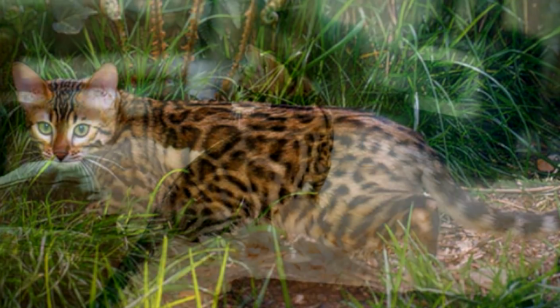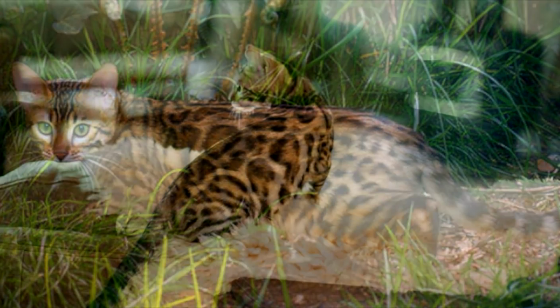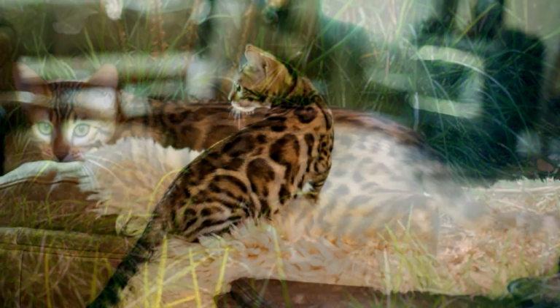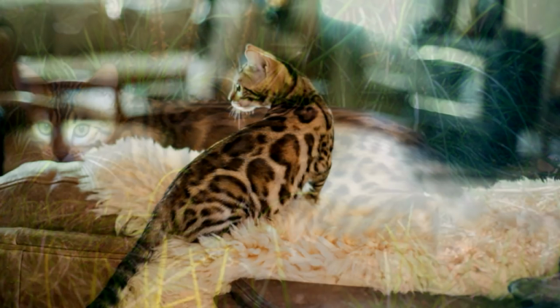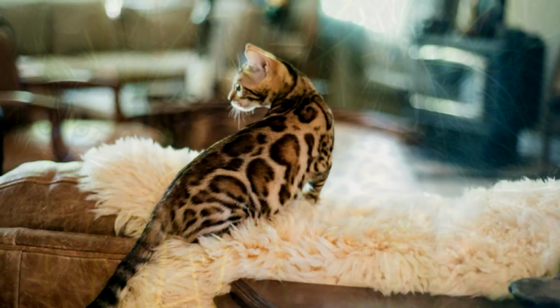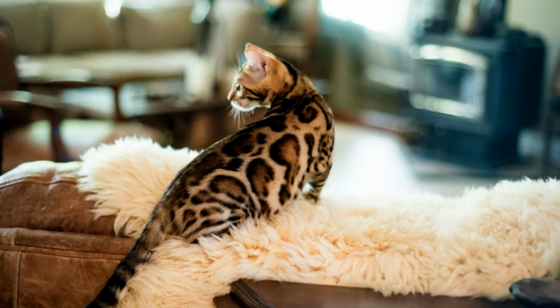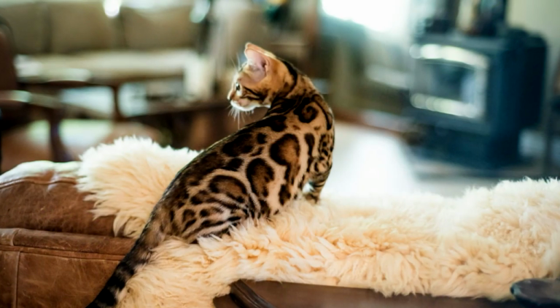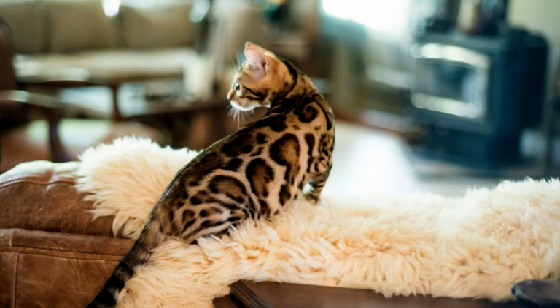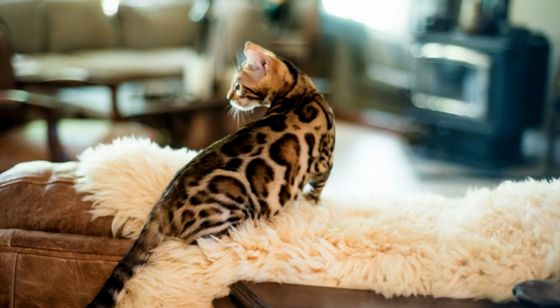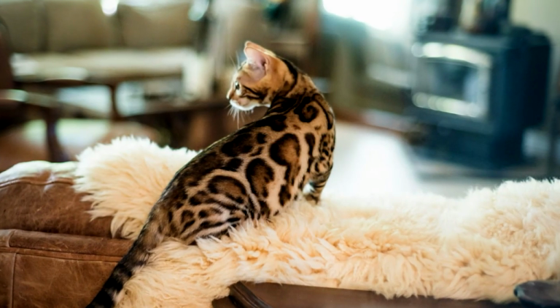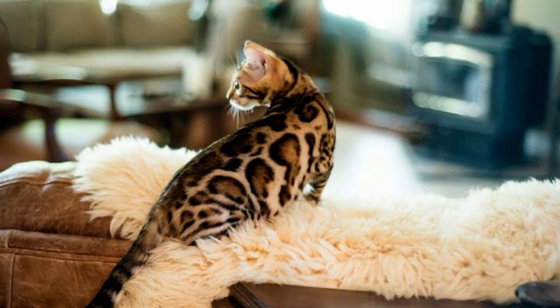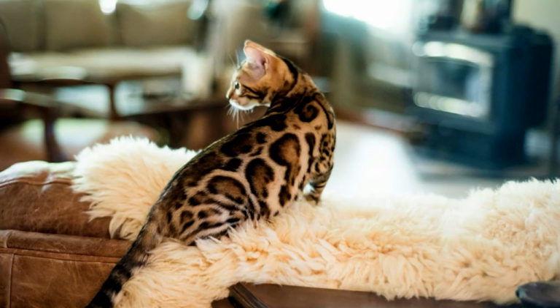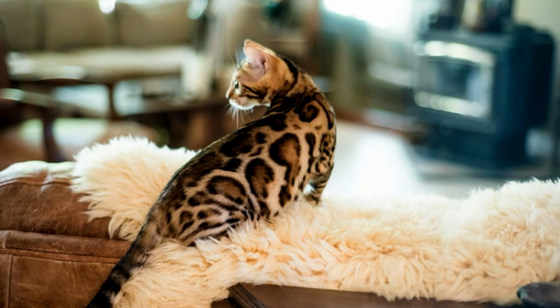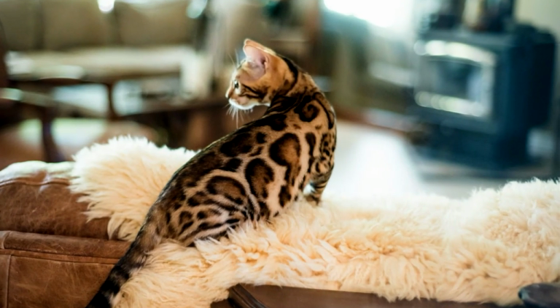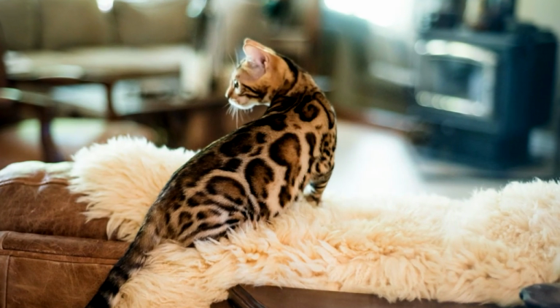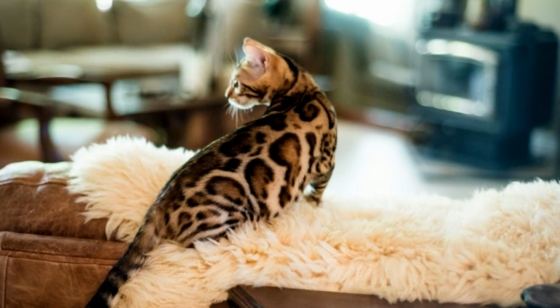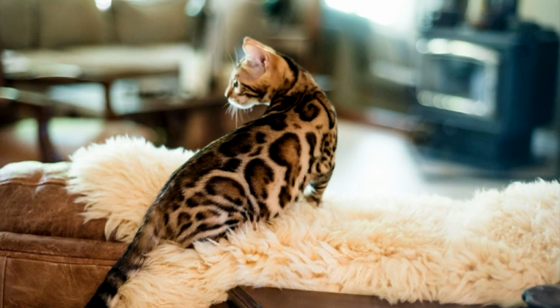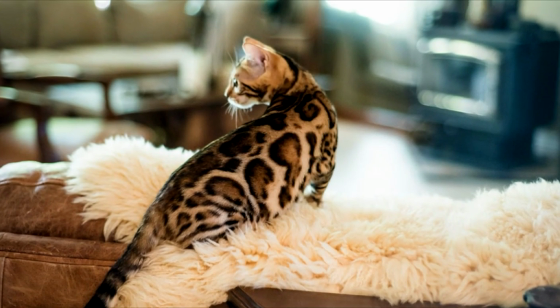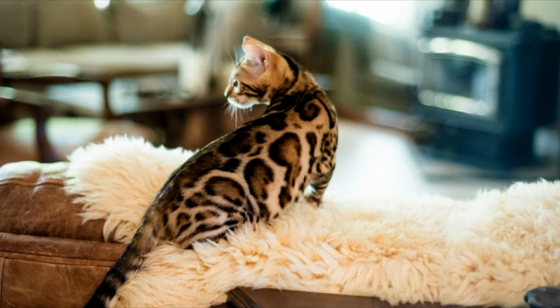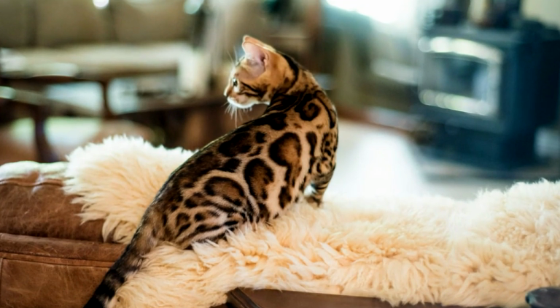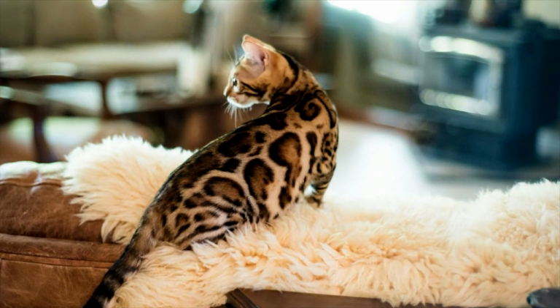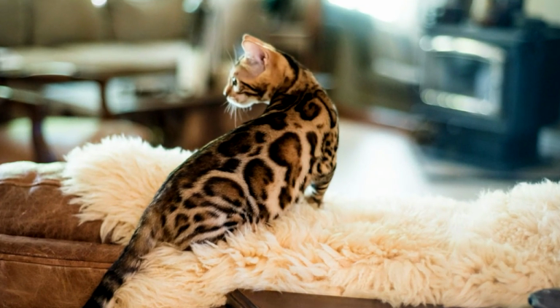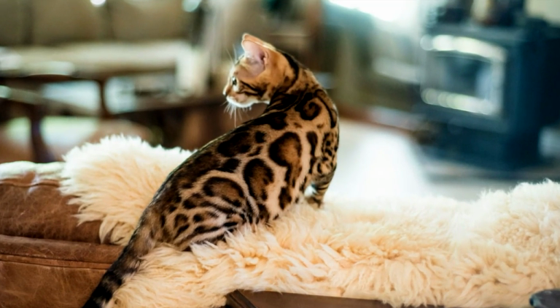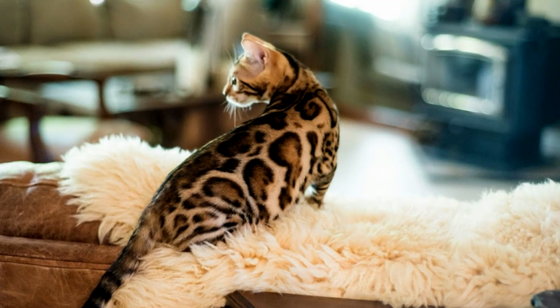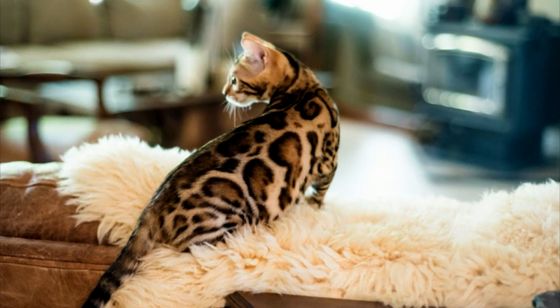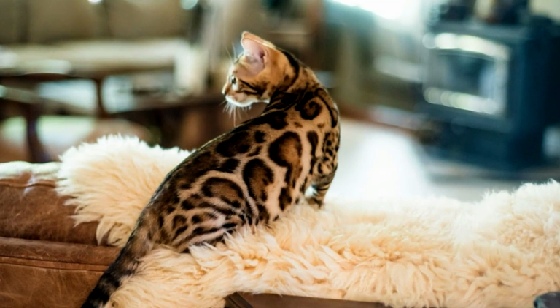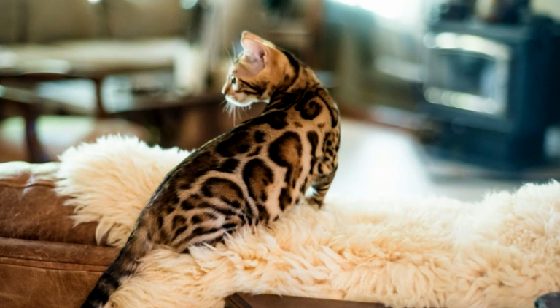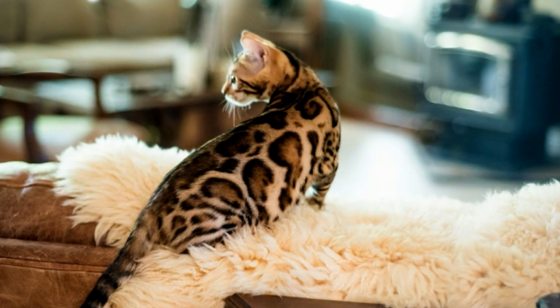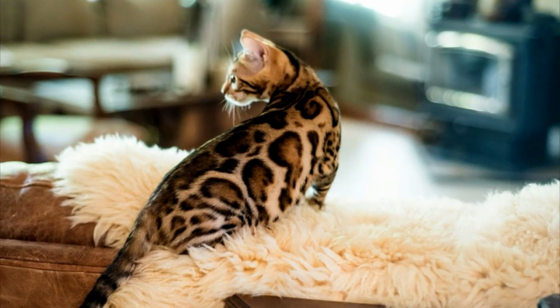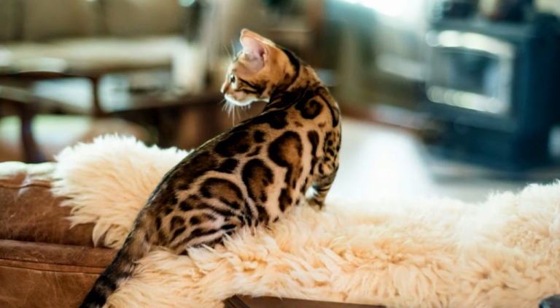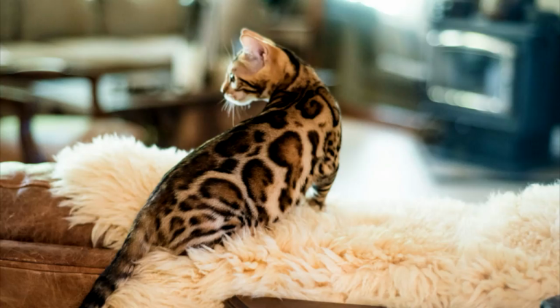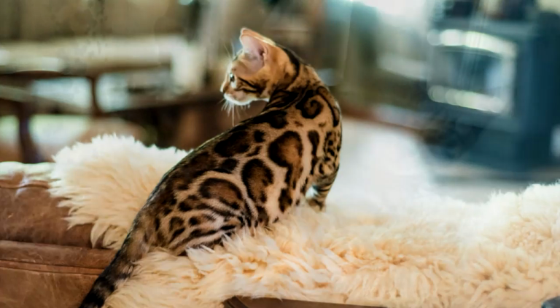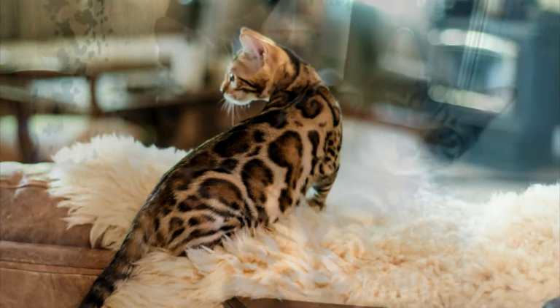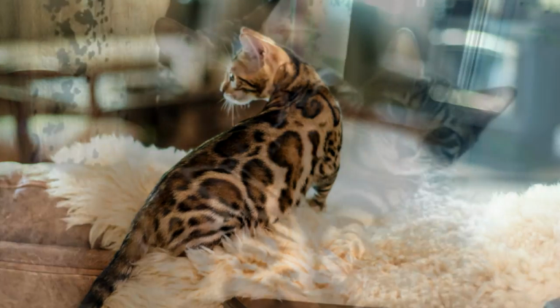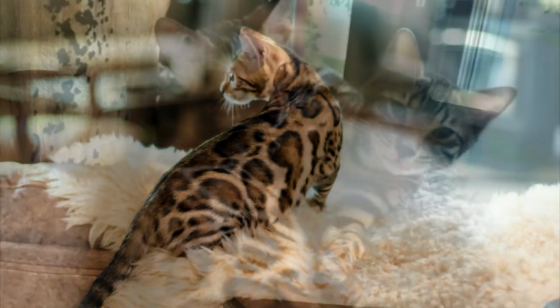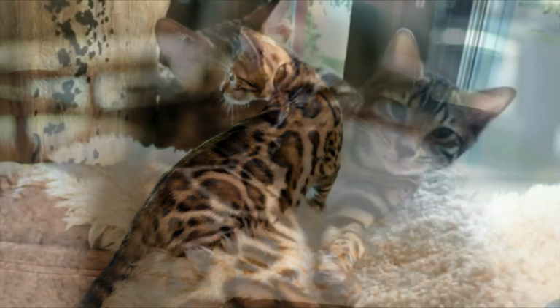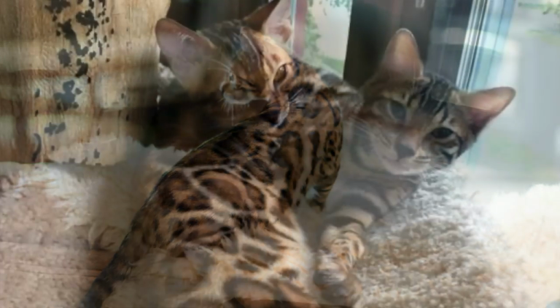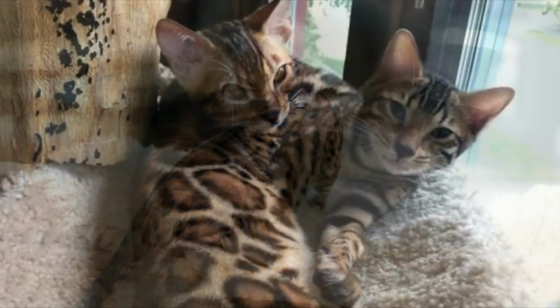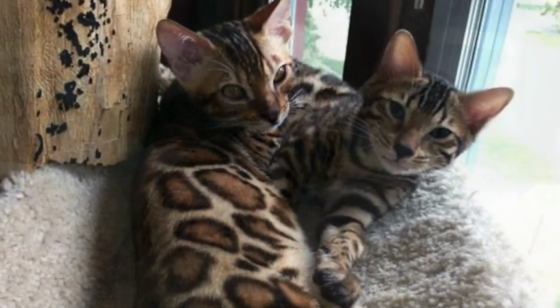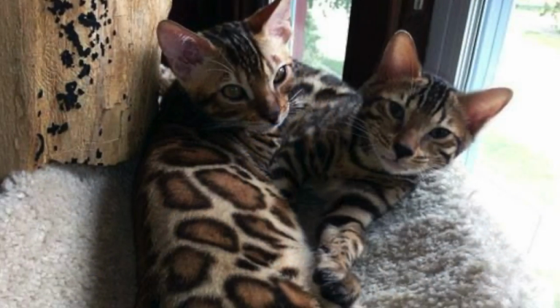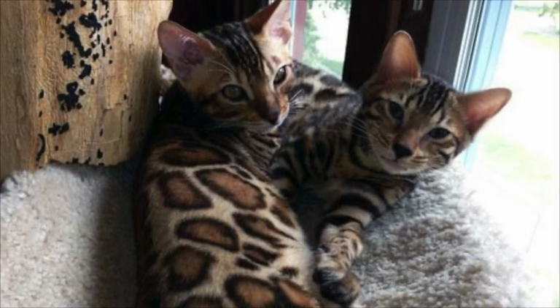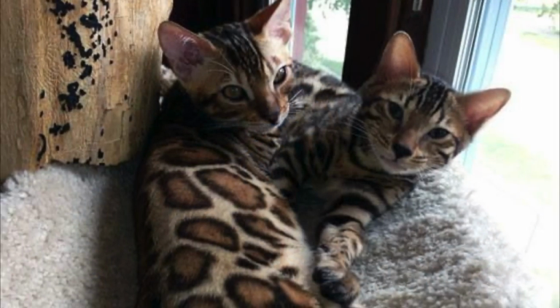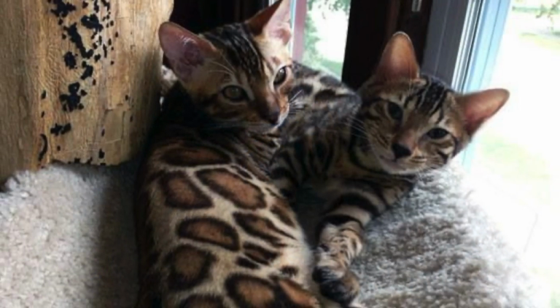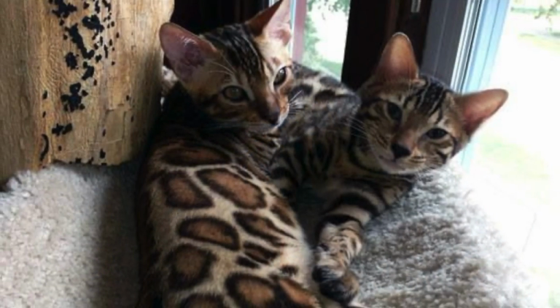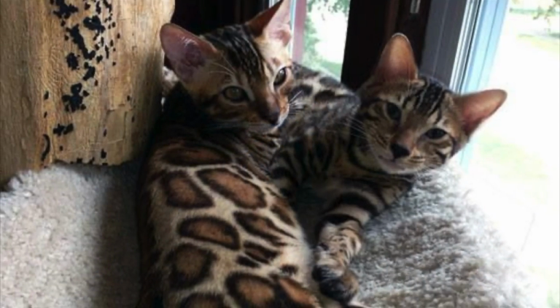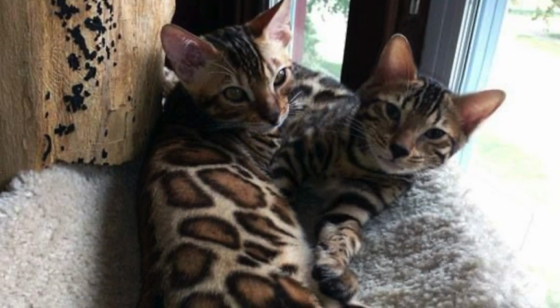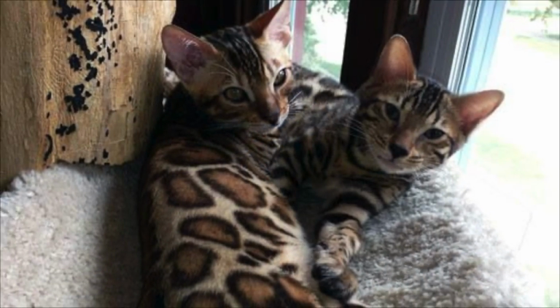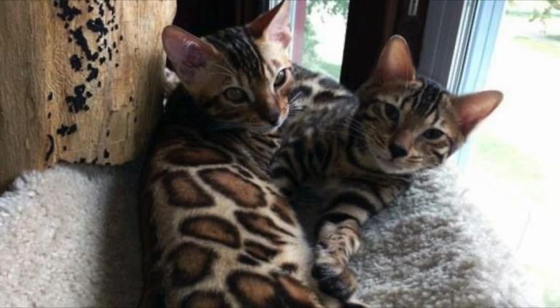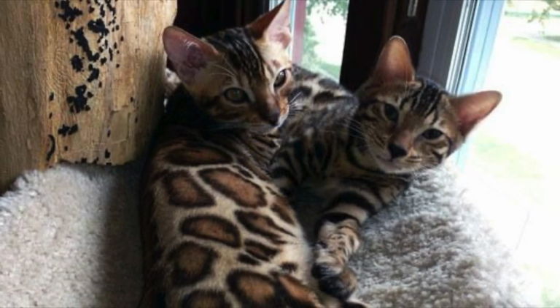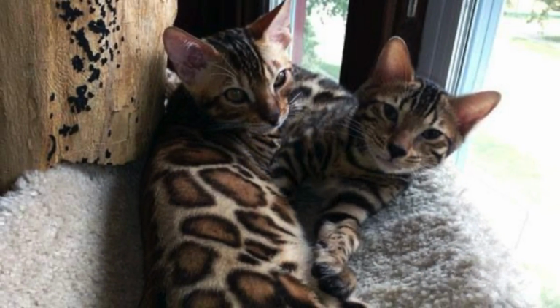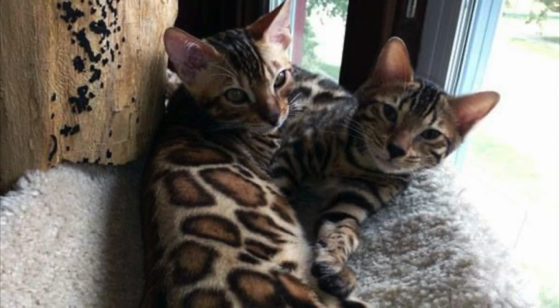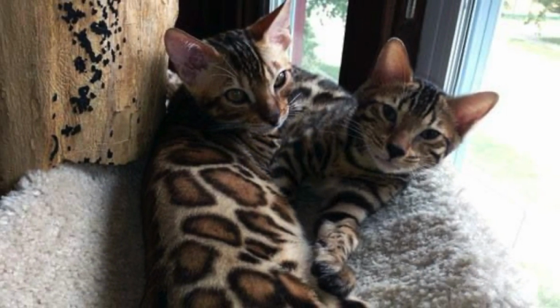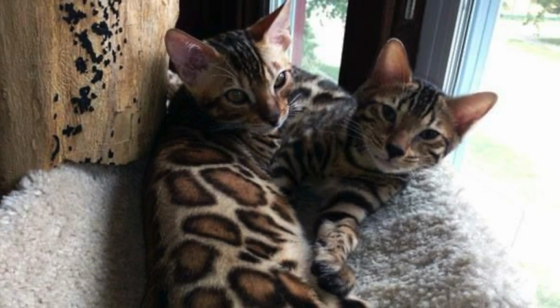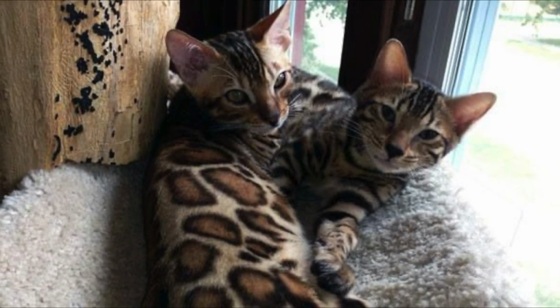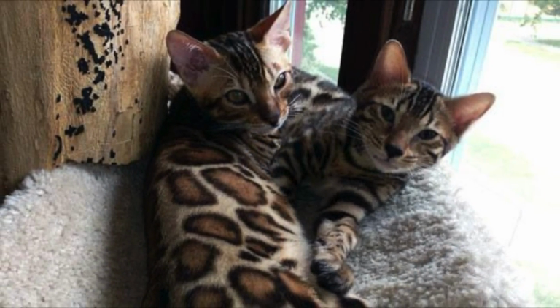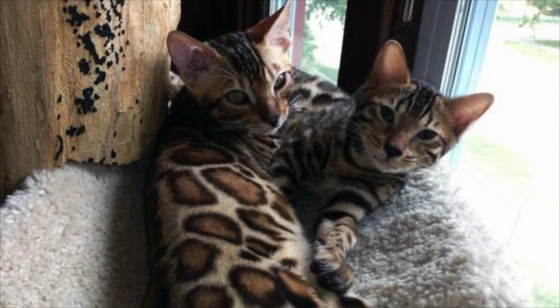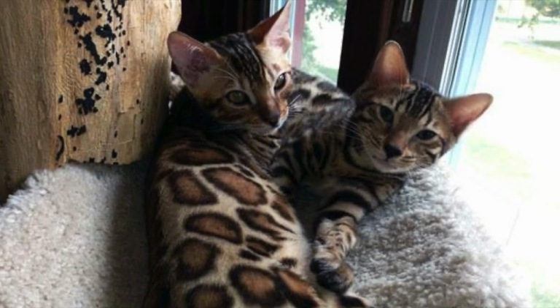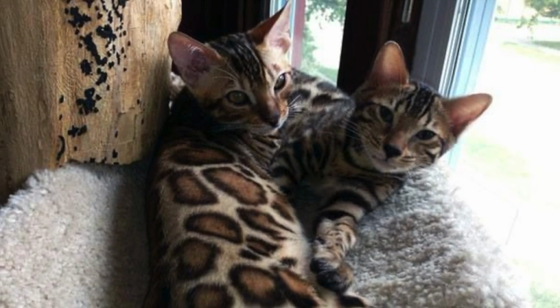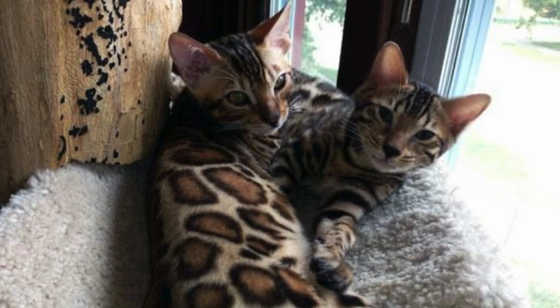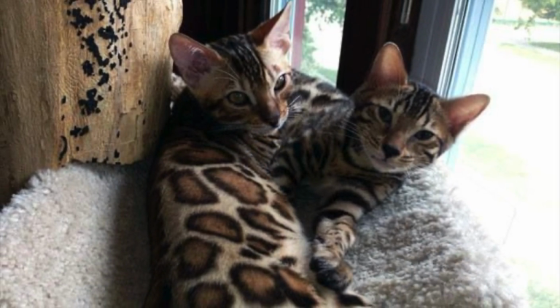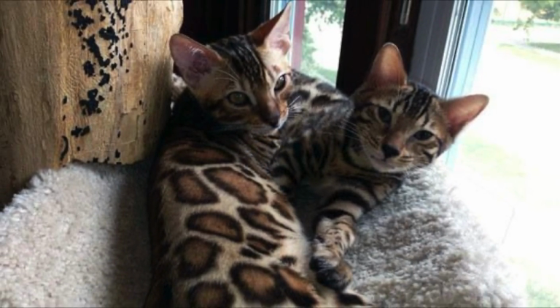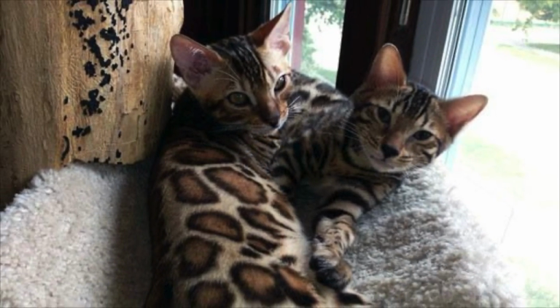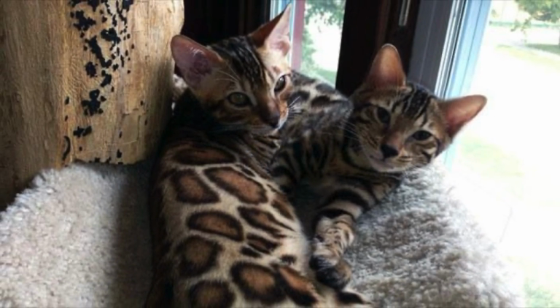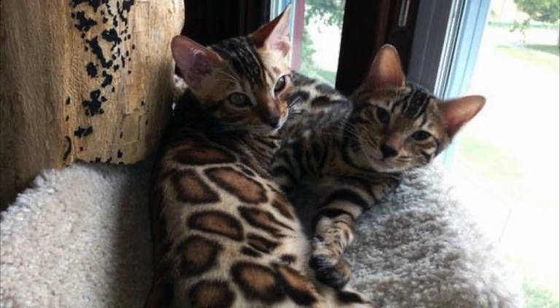Bengal cats are known for their distinctively patterned fur, which is short, silky, and often sparkles when the light hits it the right way.